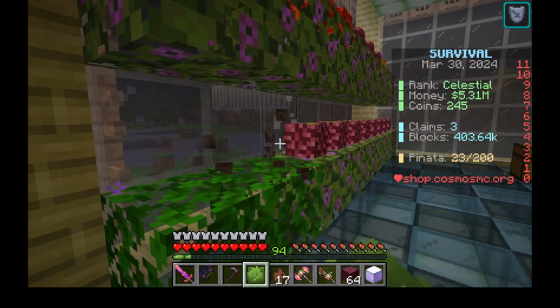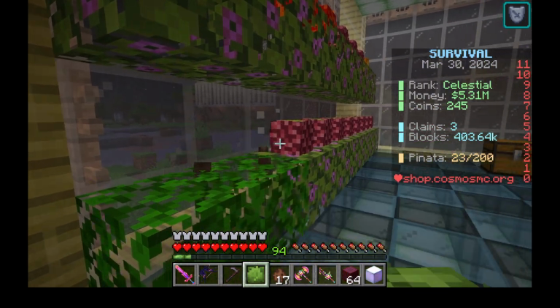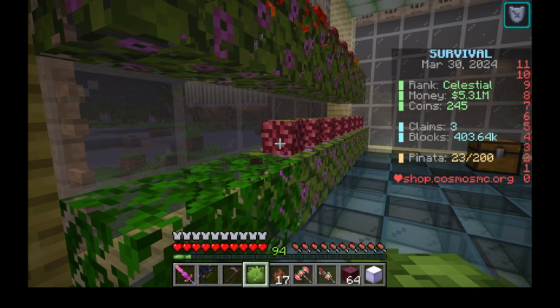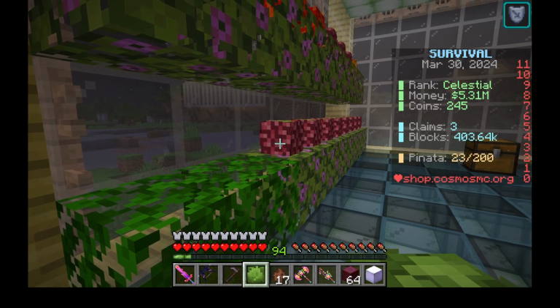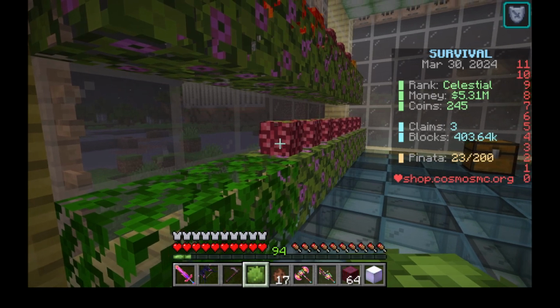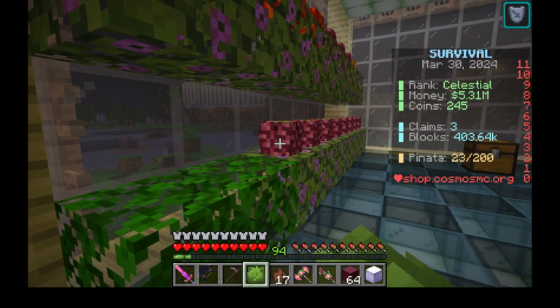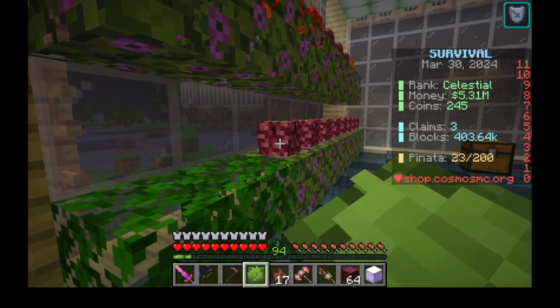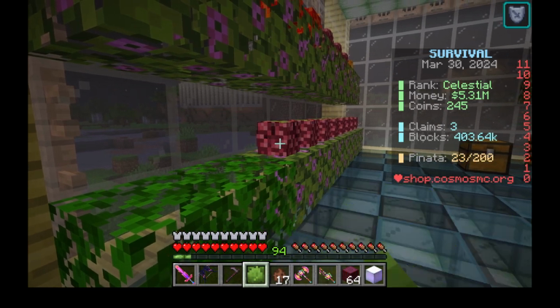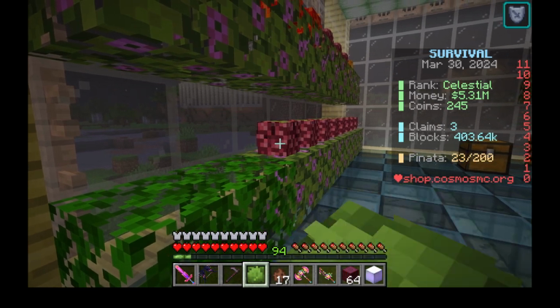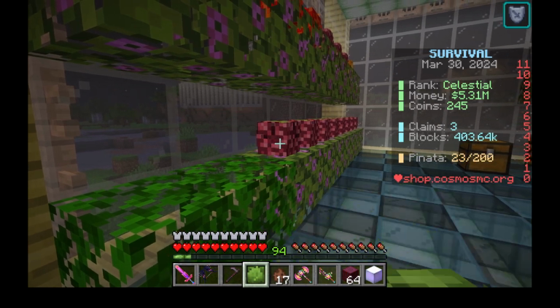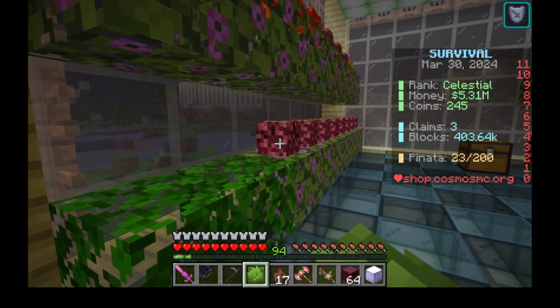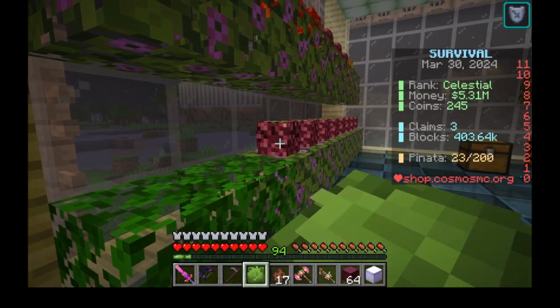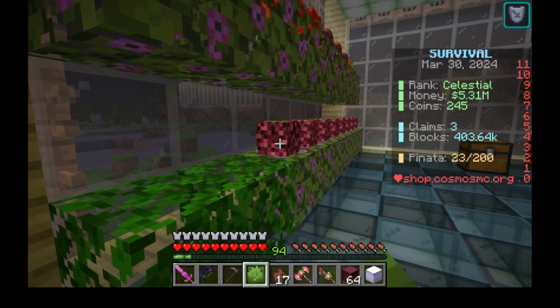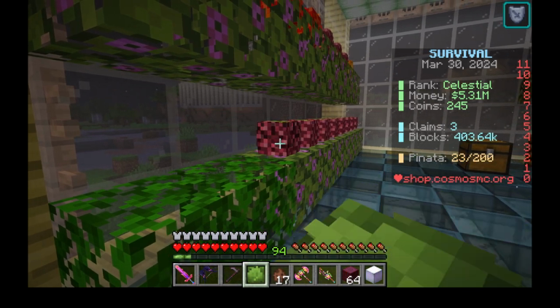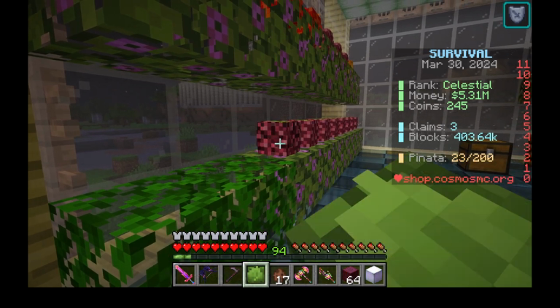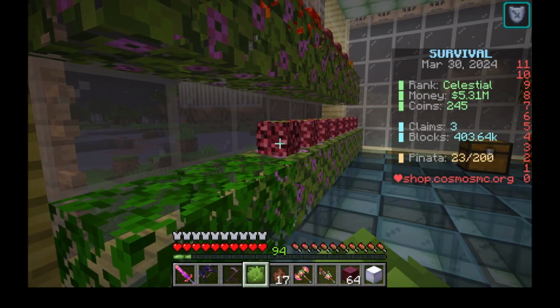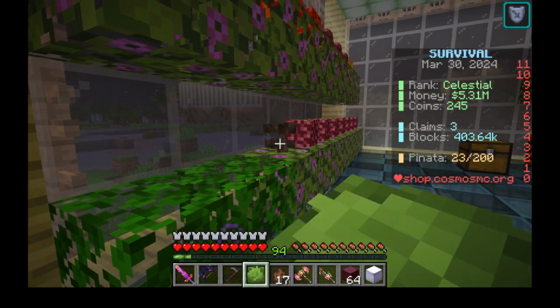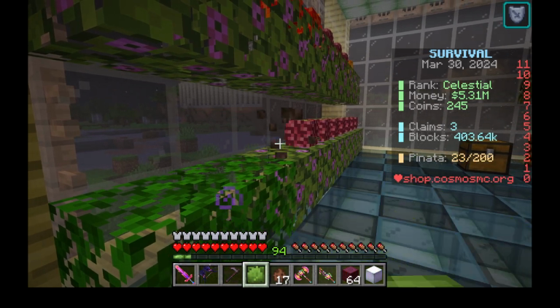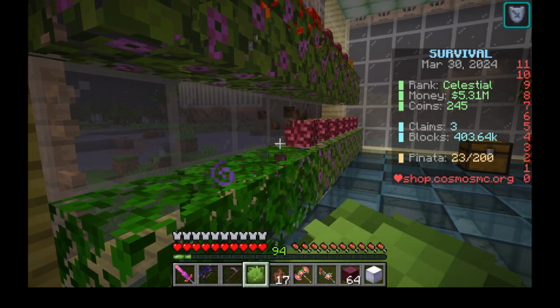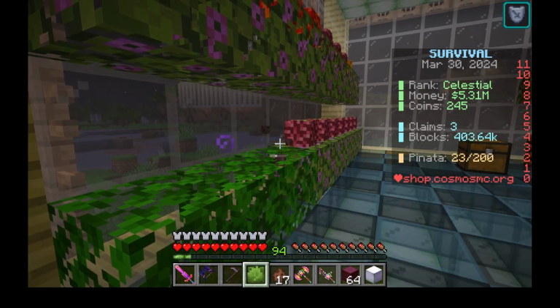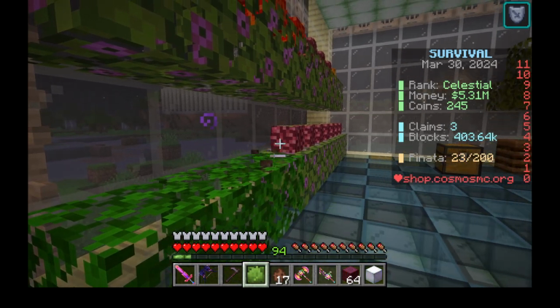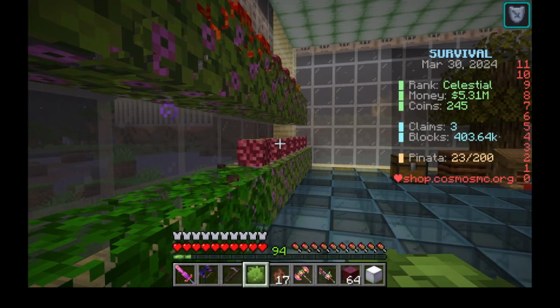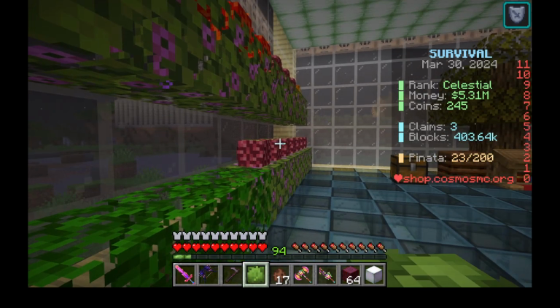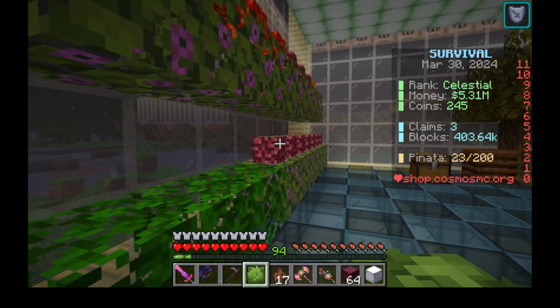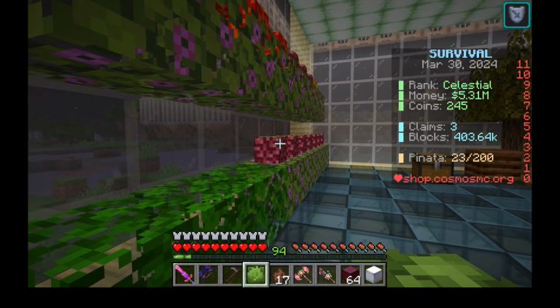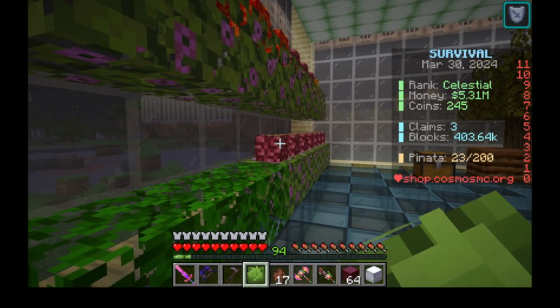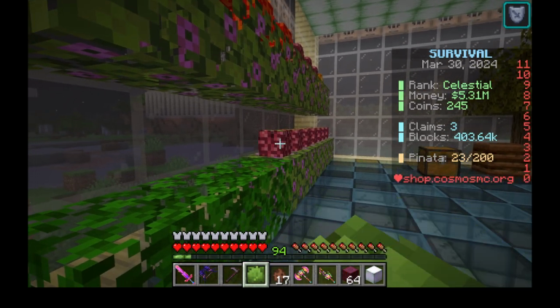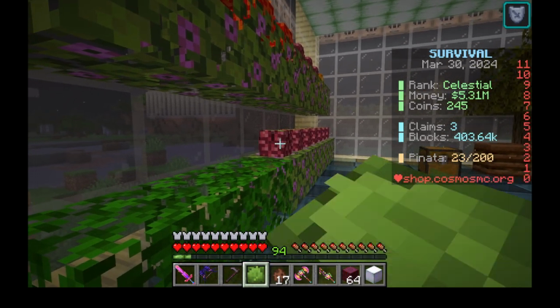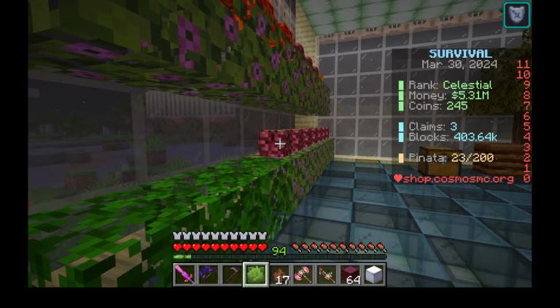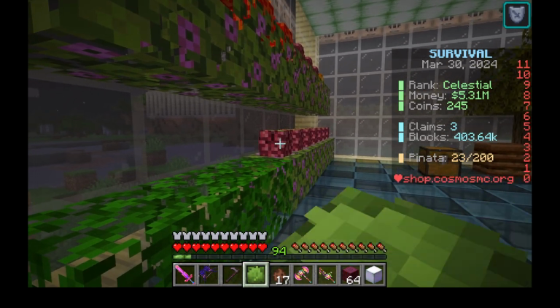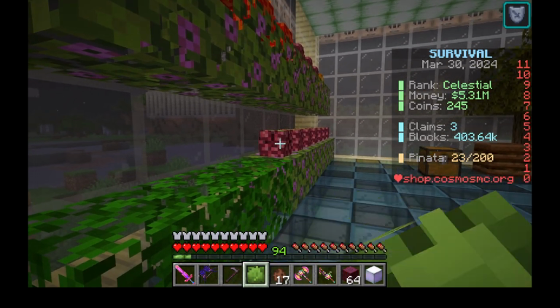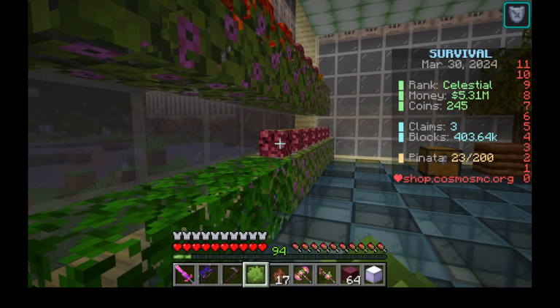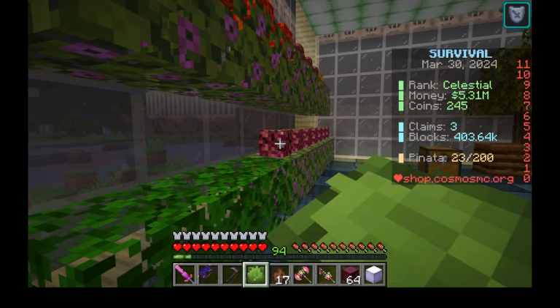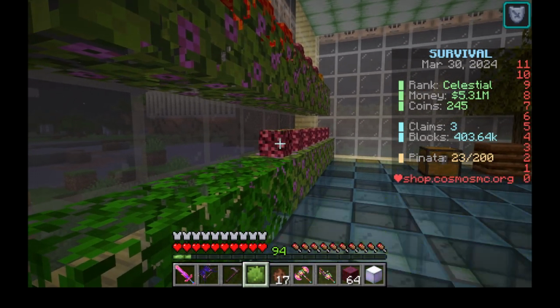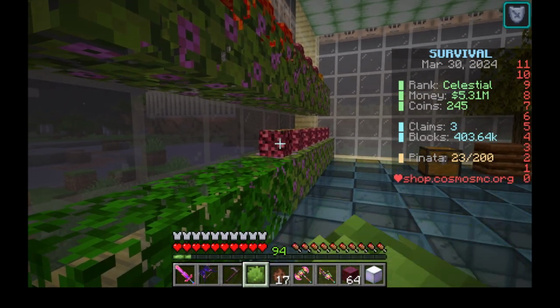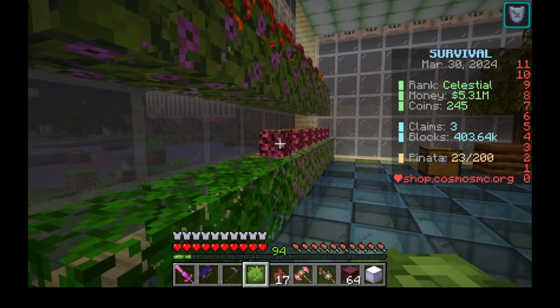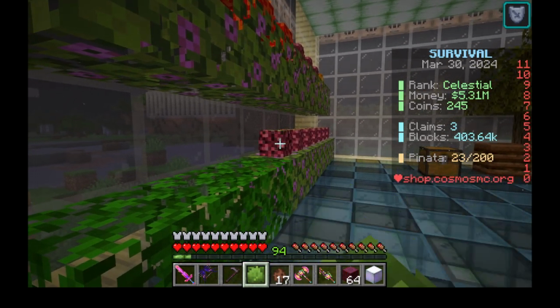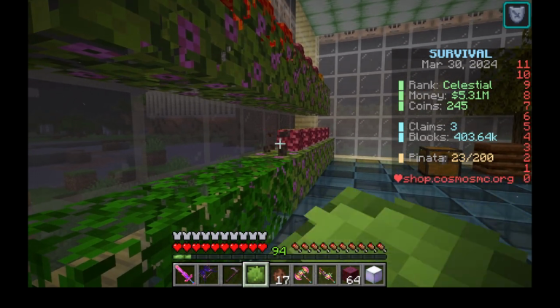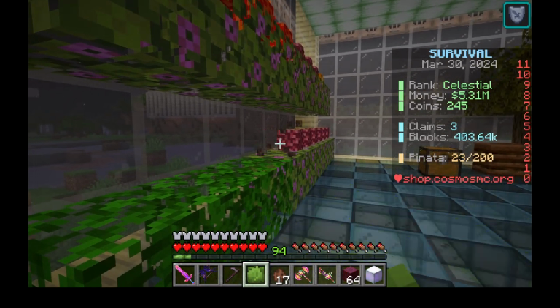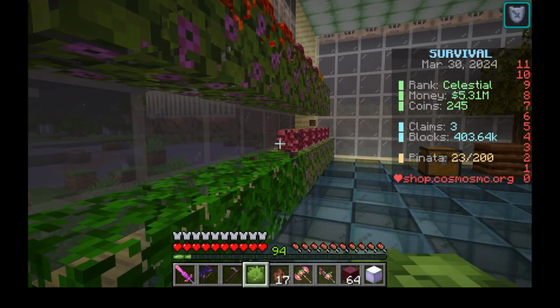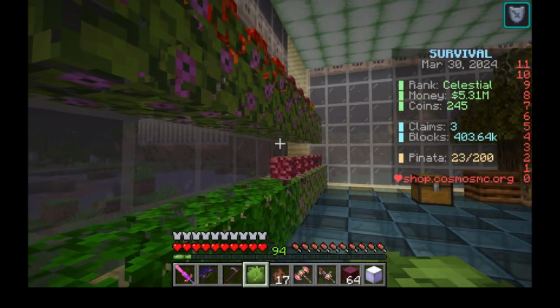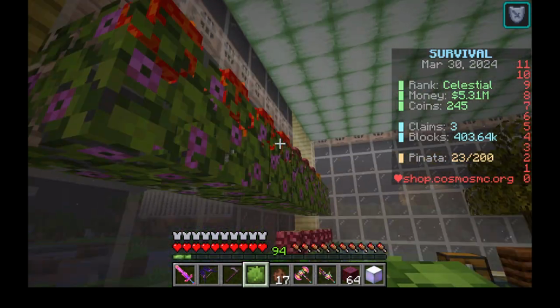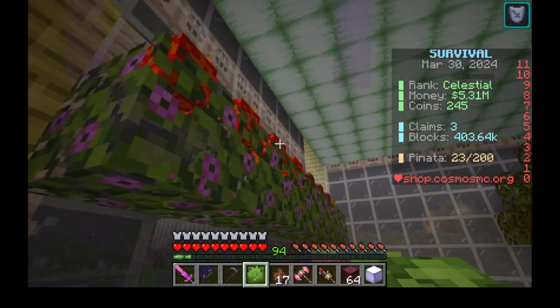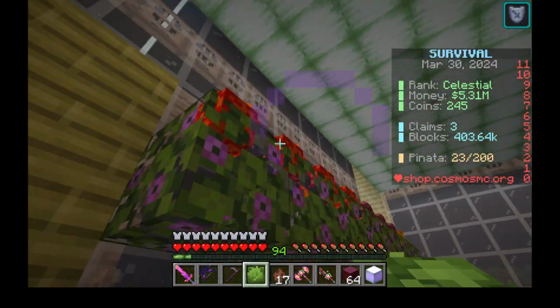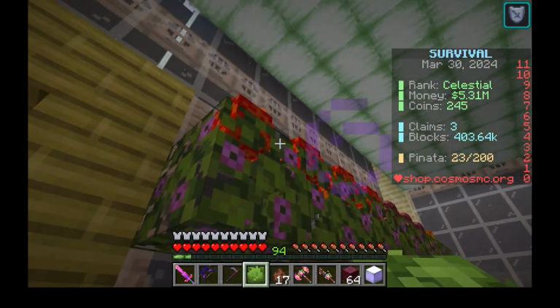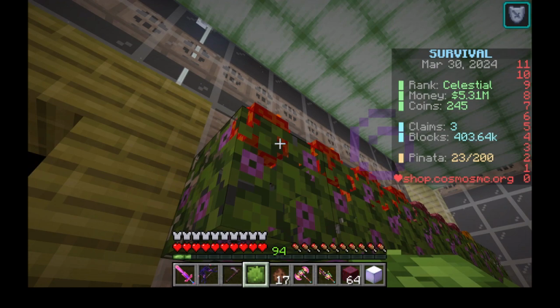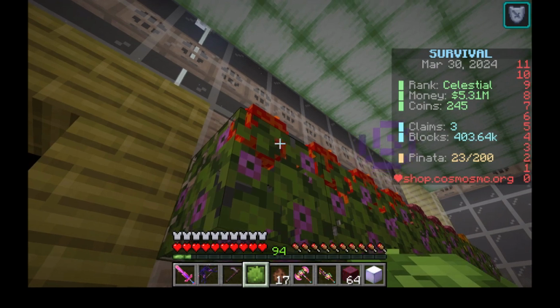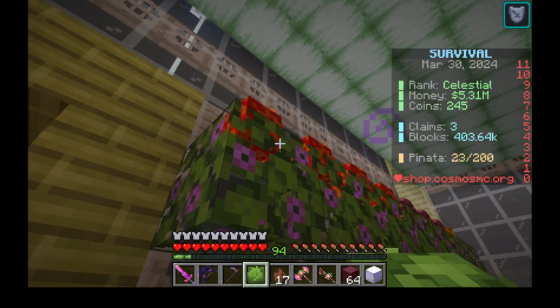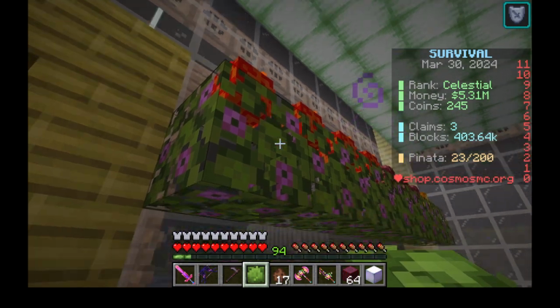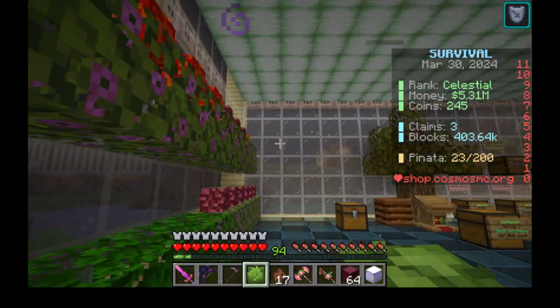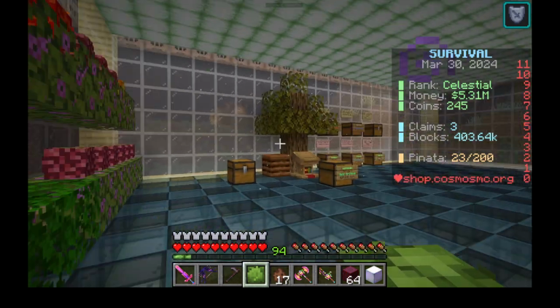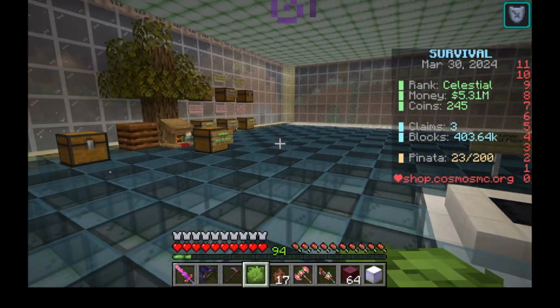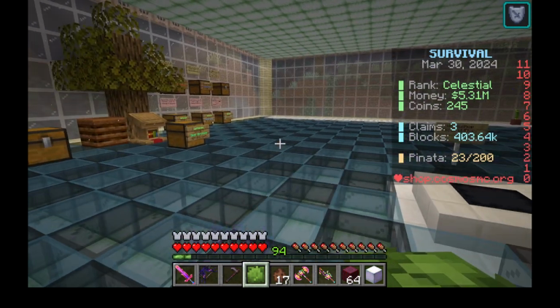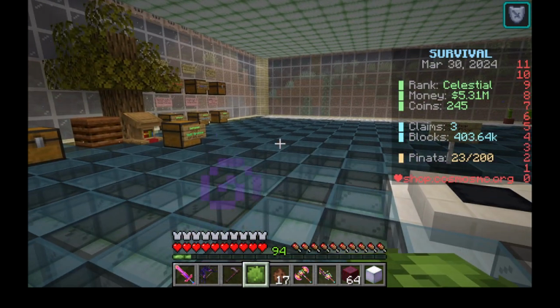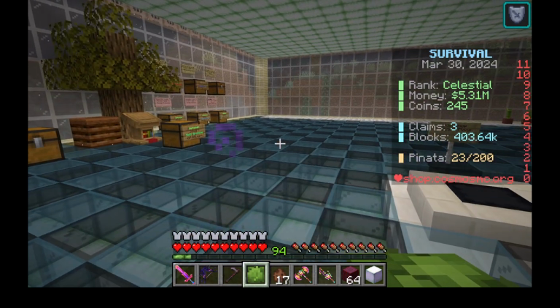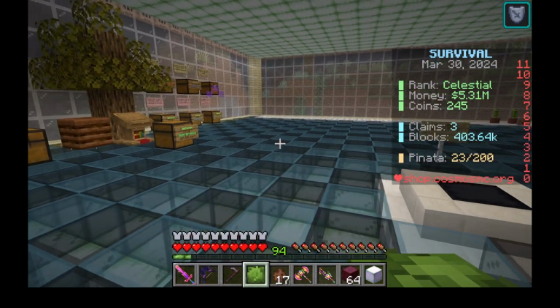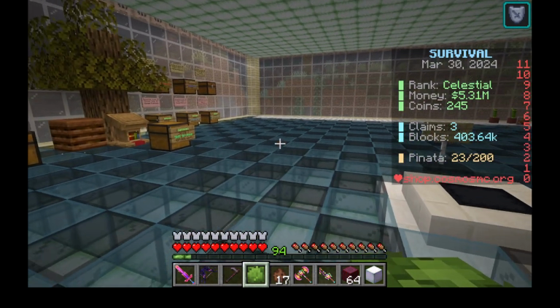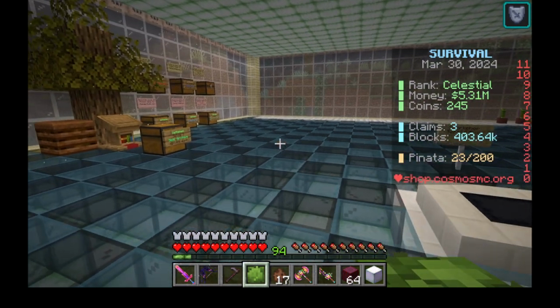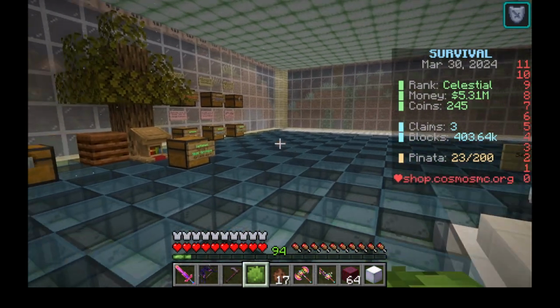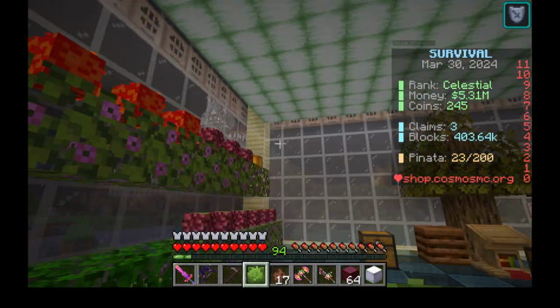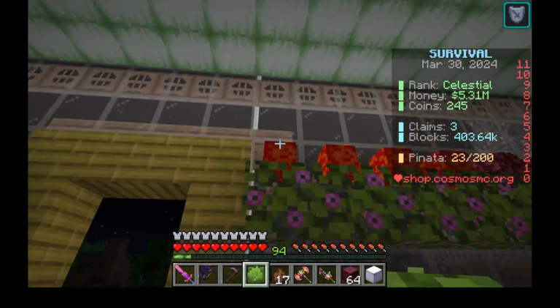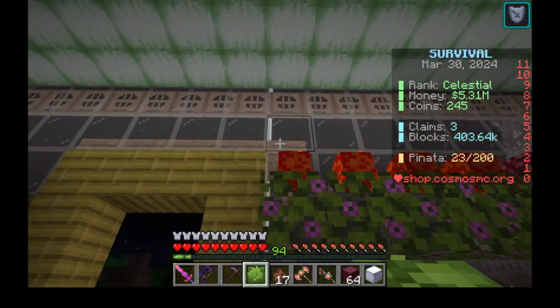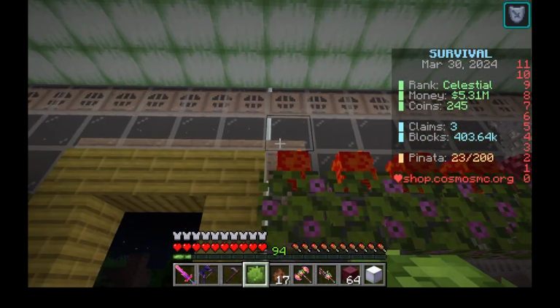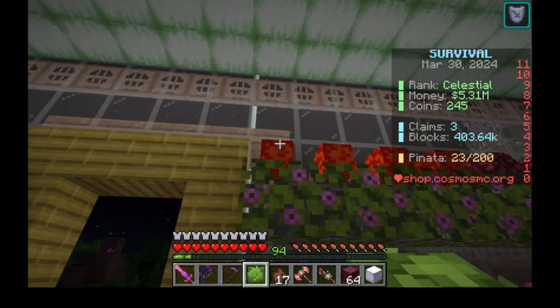Hold down the left button until the crop disappears. This will harvest the bush crop and put it in your inventory.